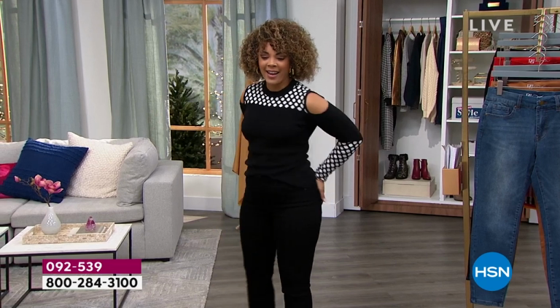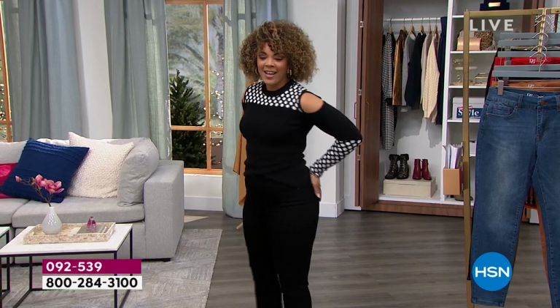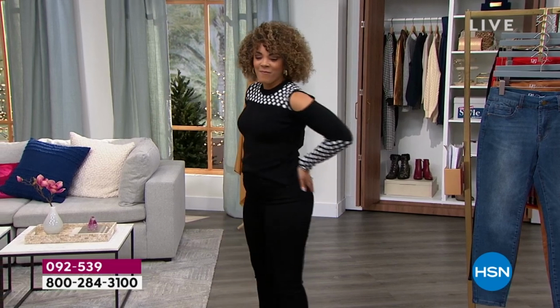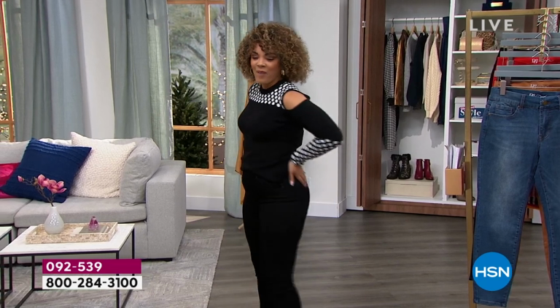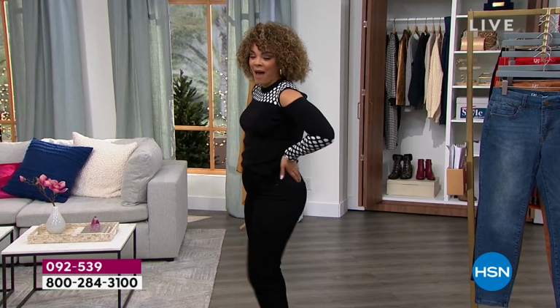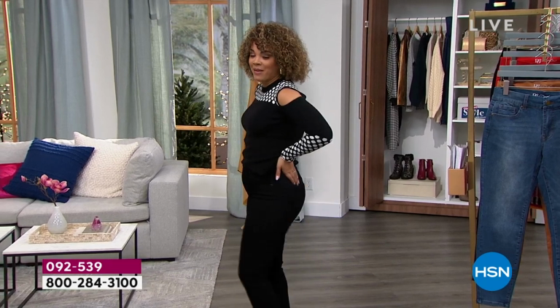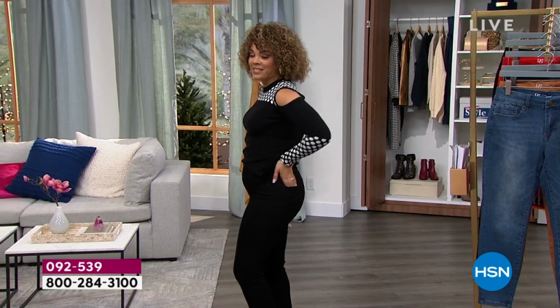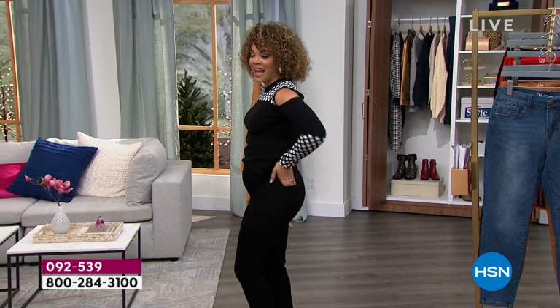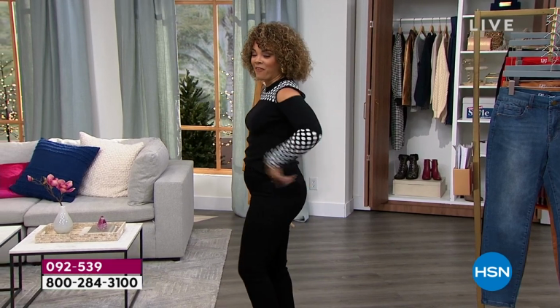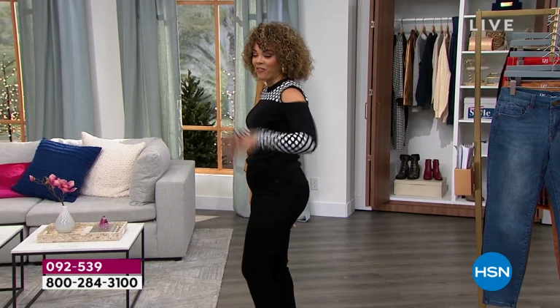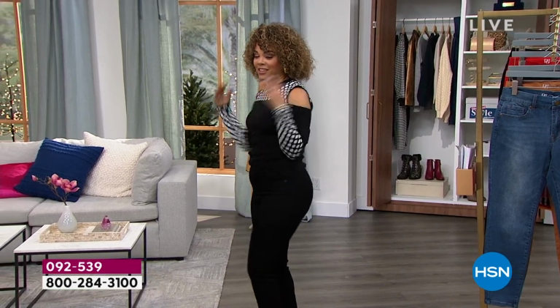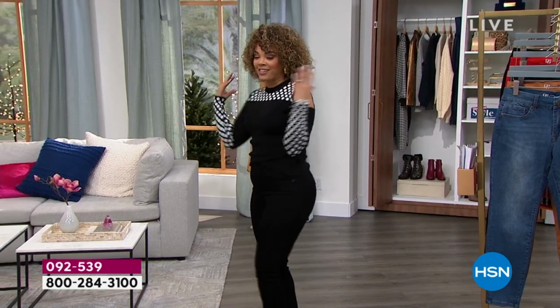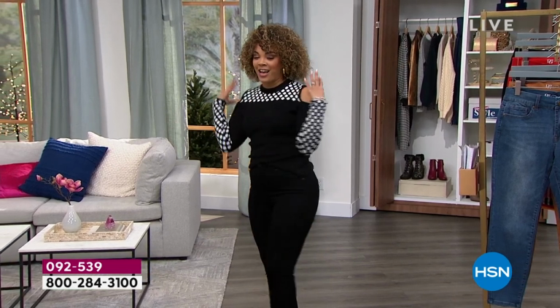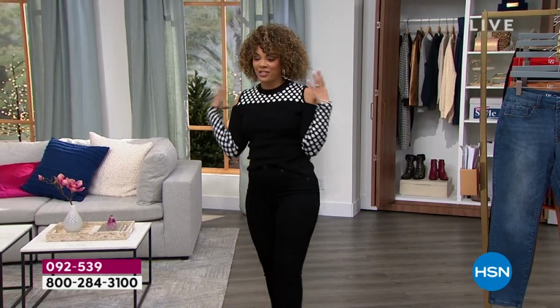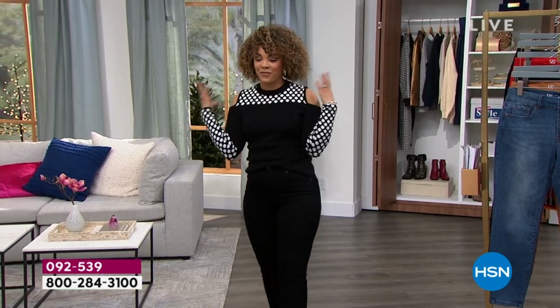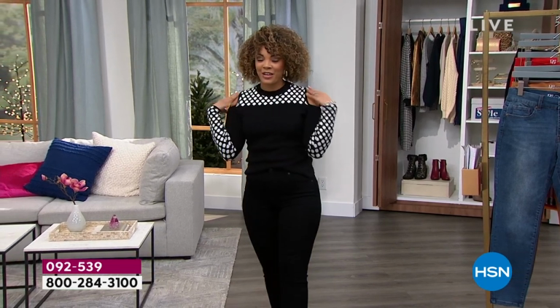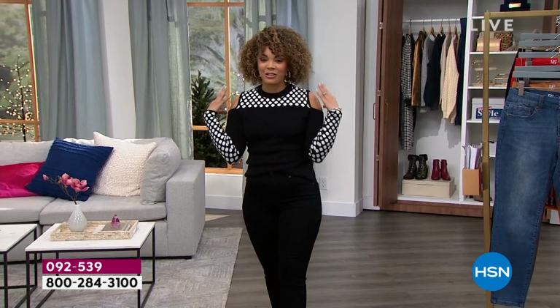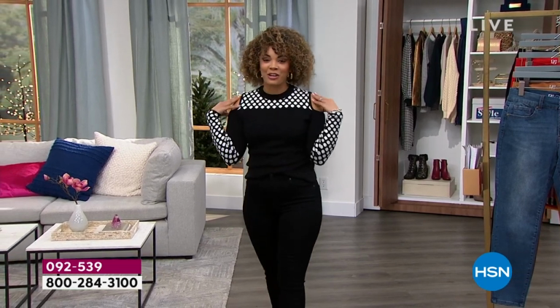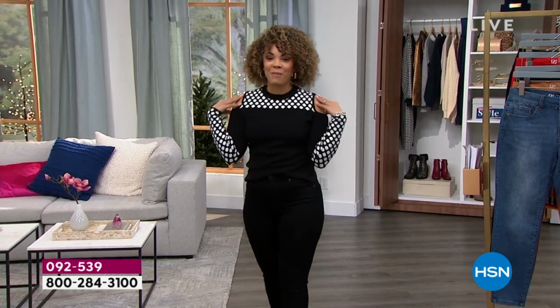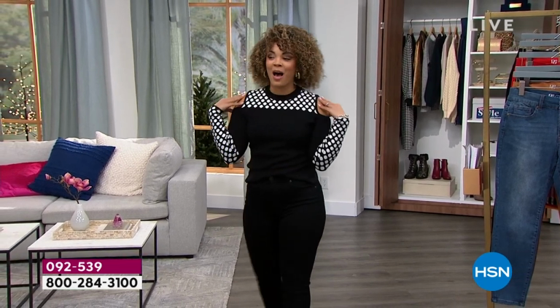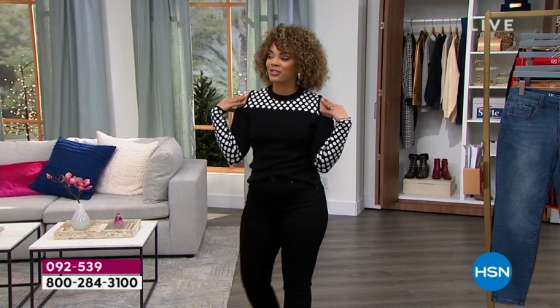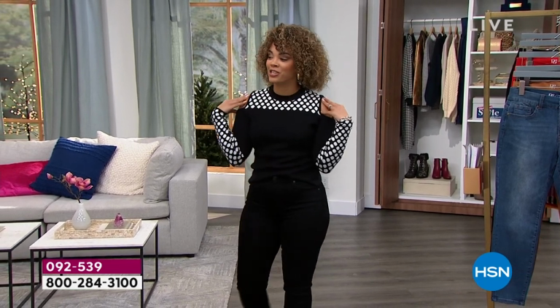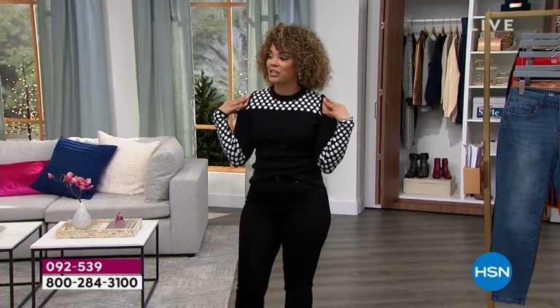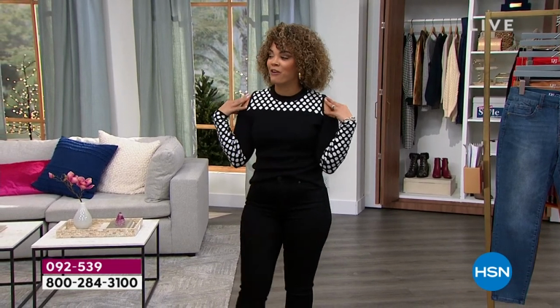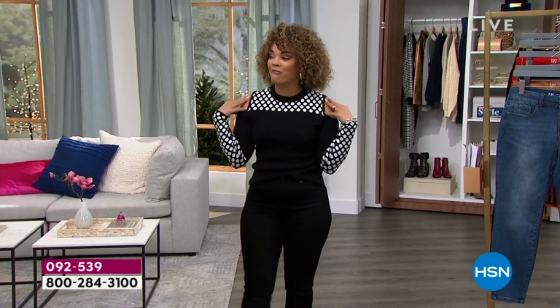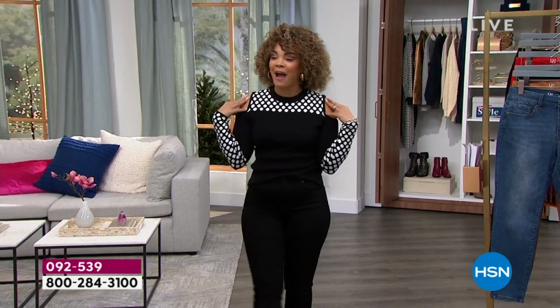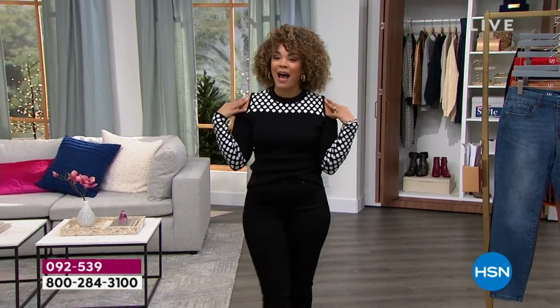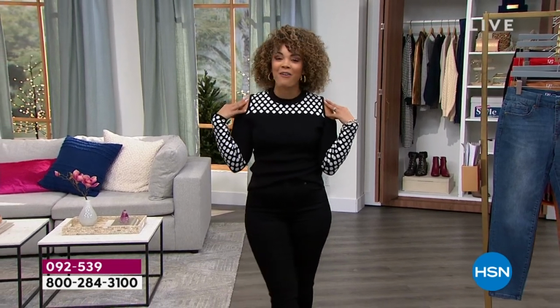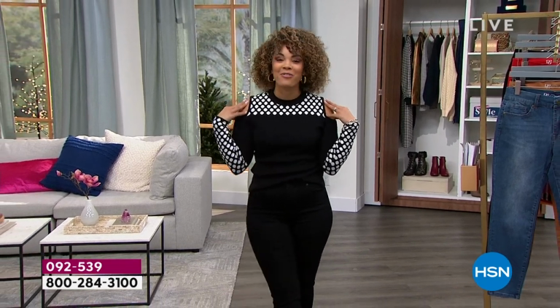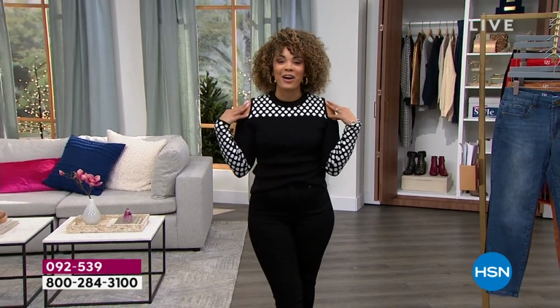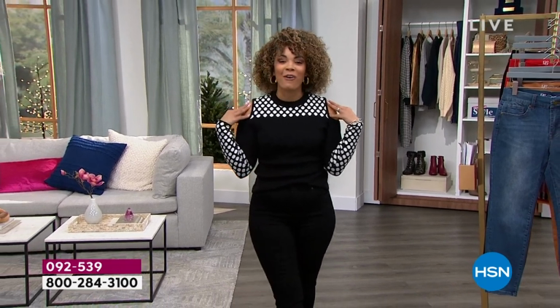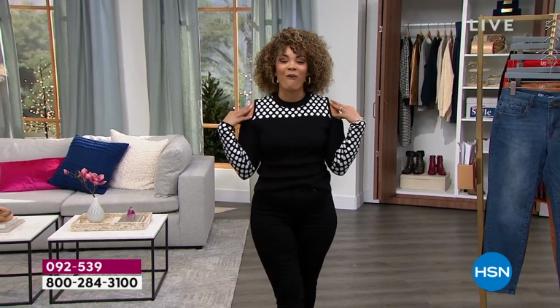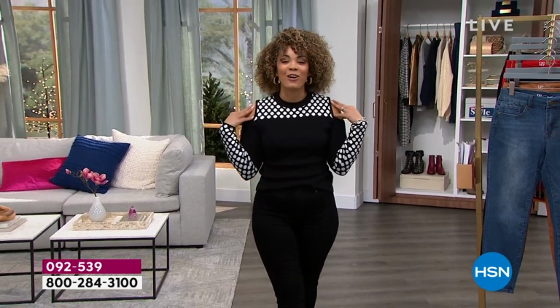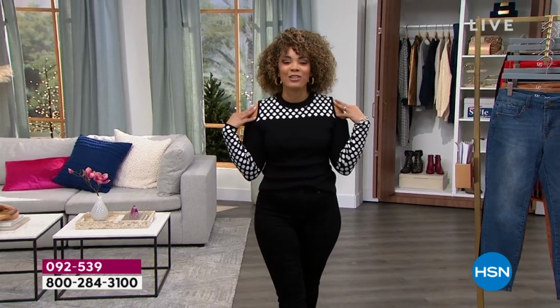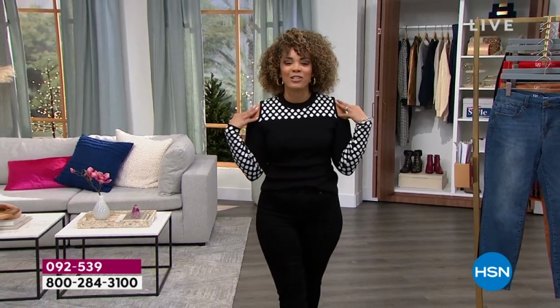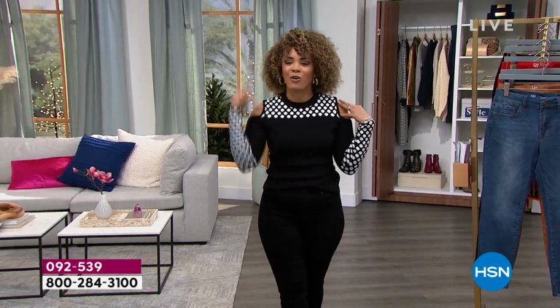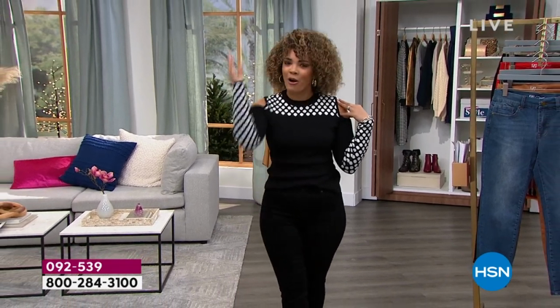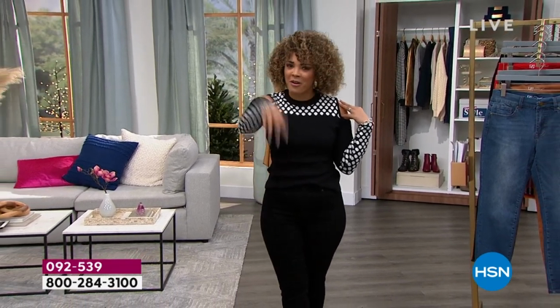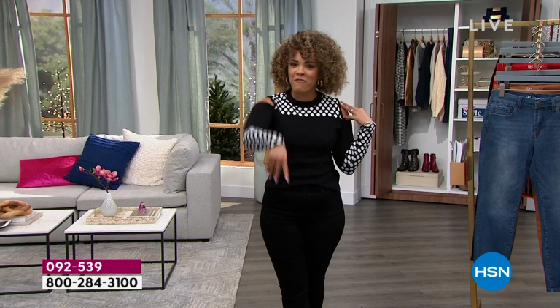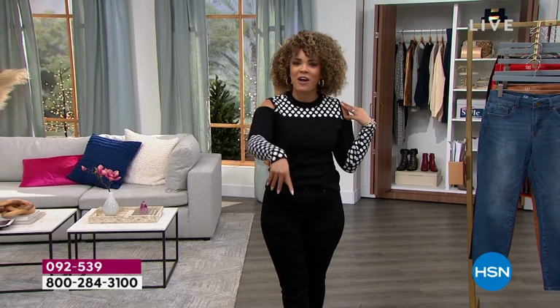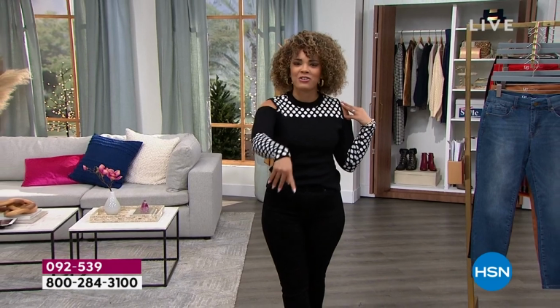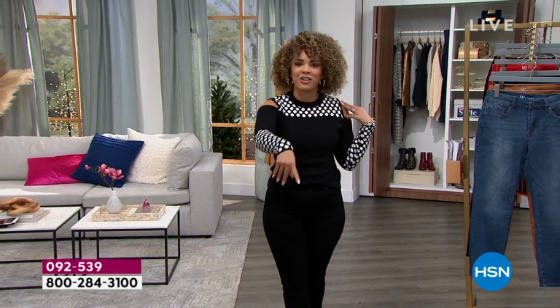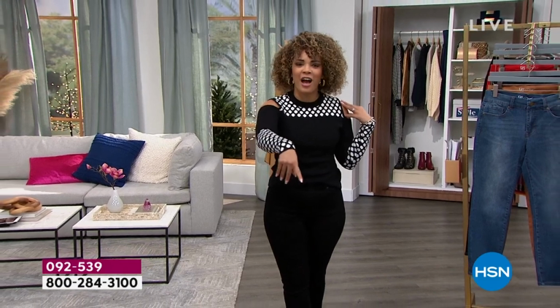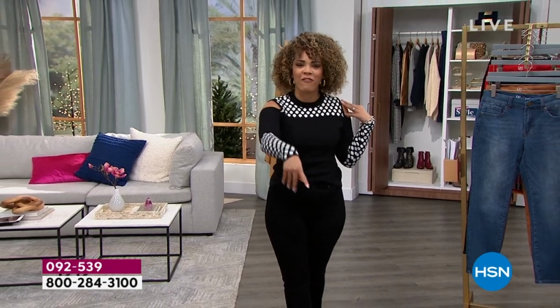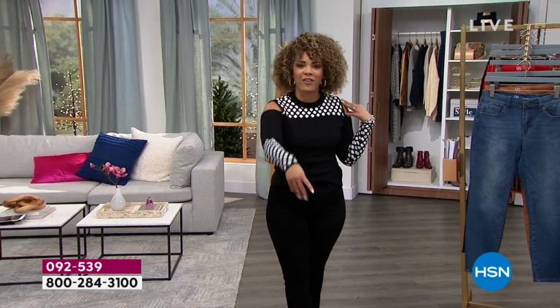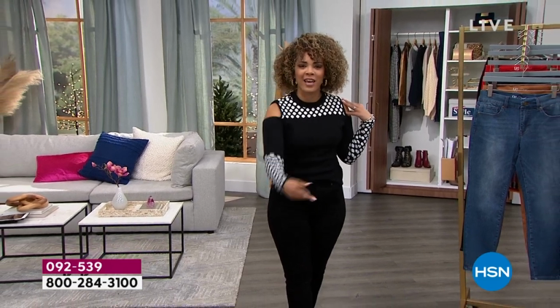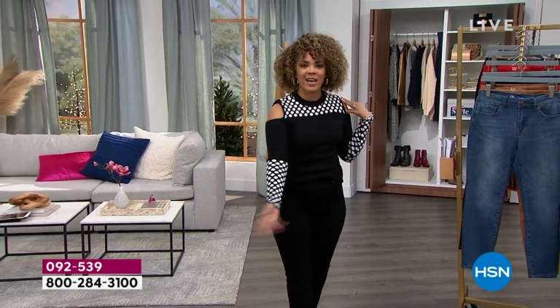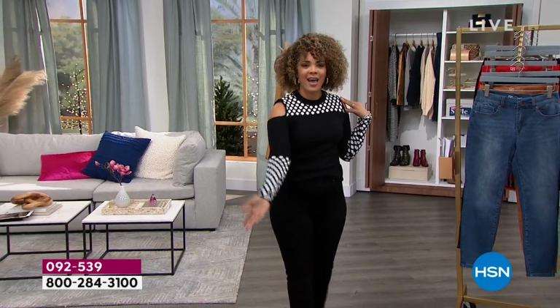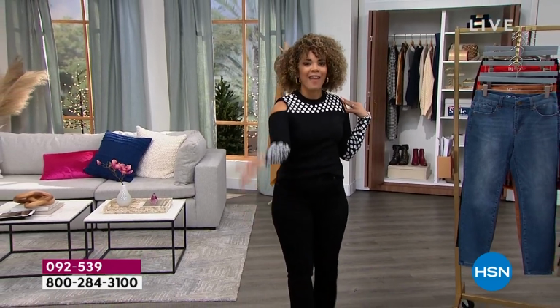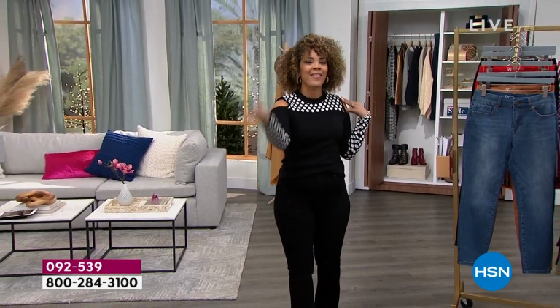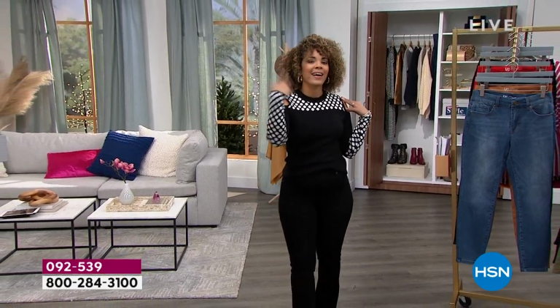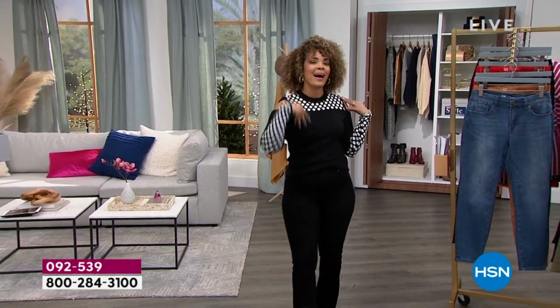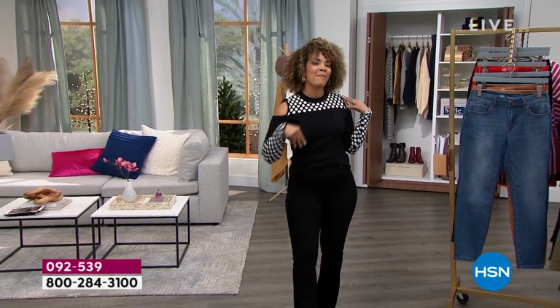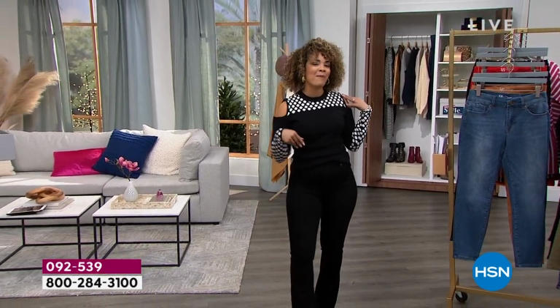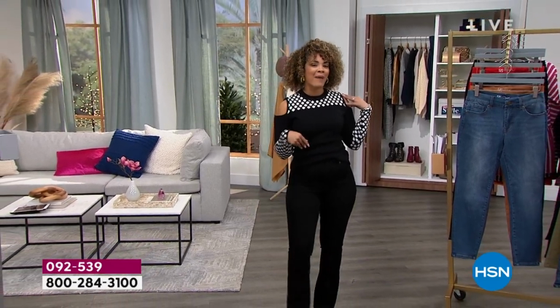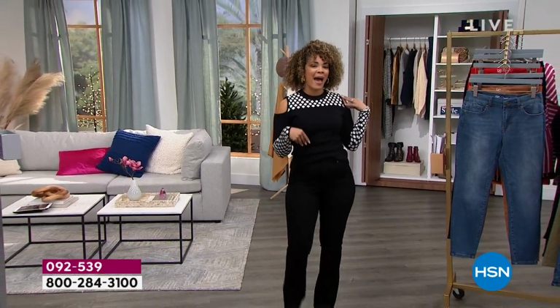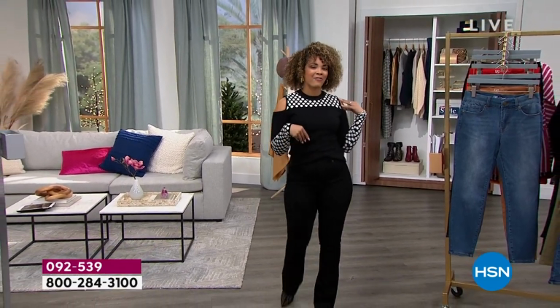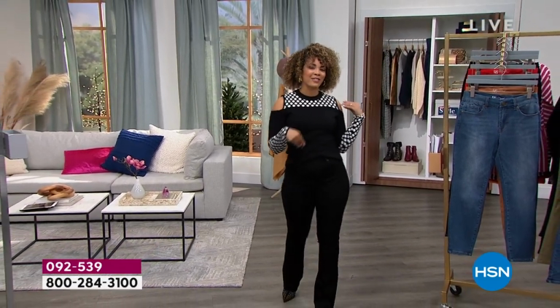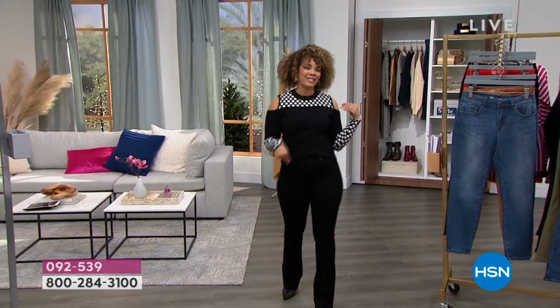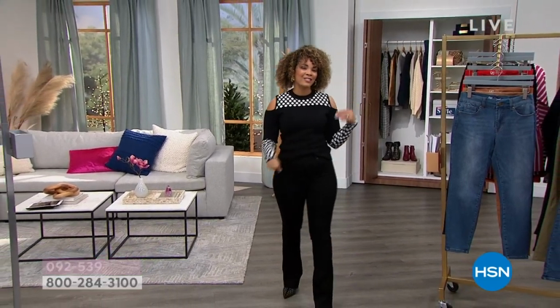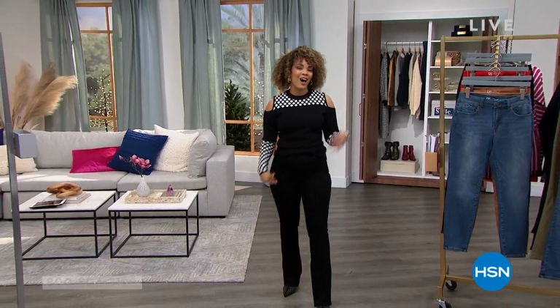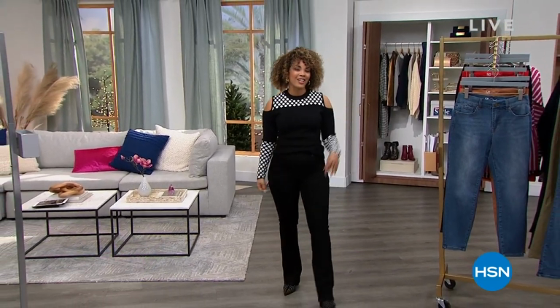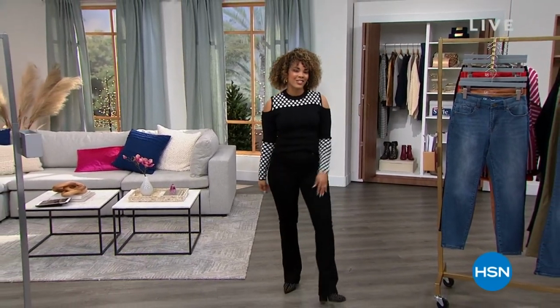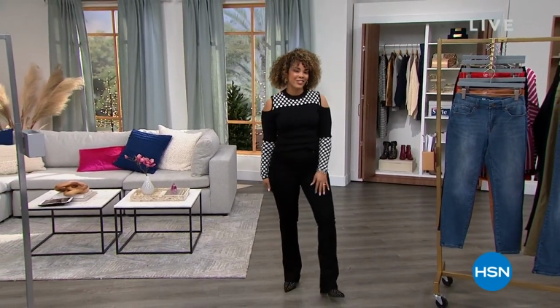I'm excited for the launch of Victor Glamod just around the corner — go refresh your coffee and come on back for this launch.